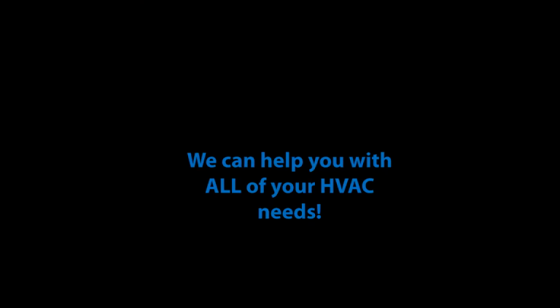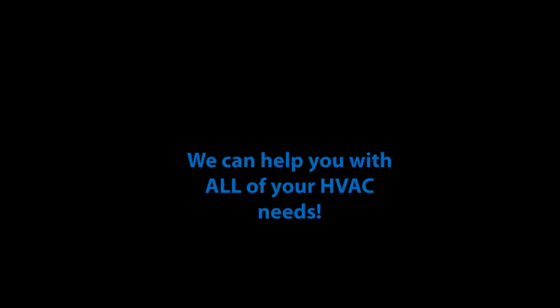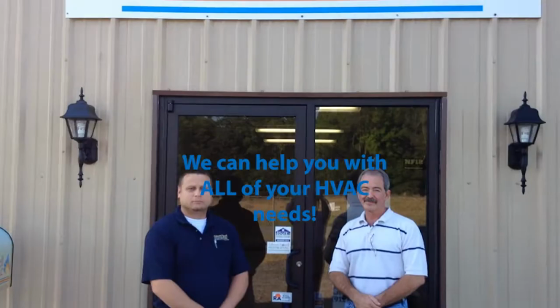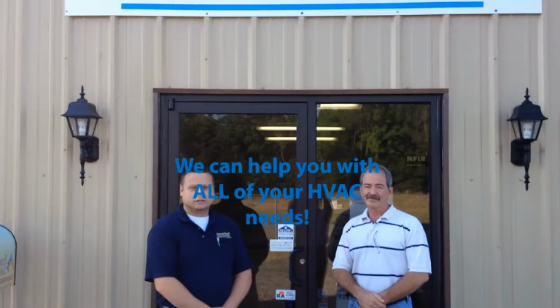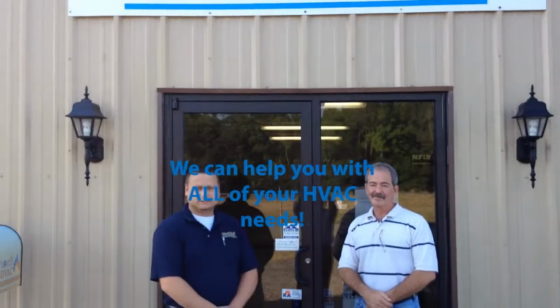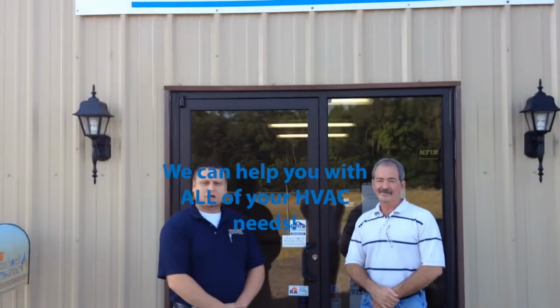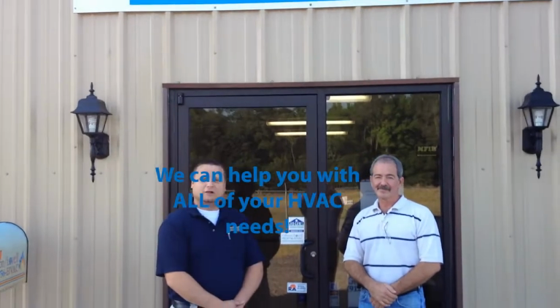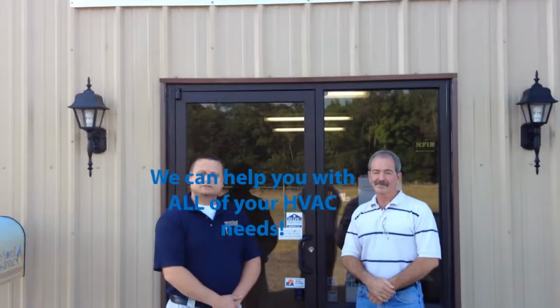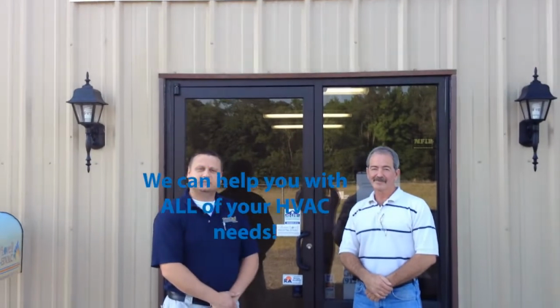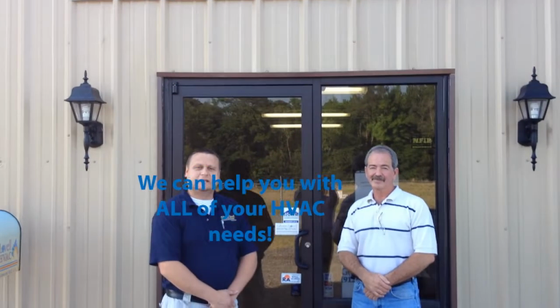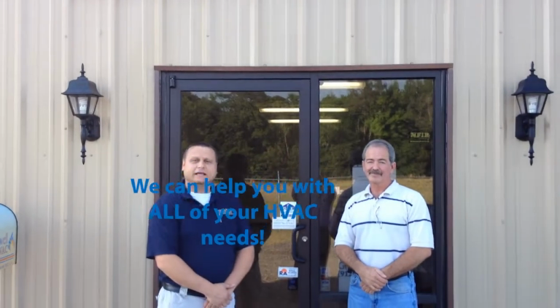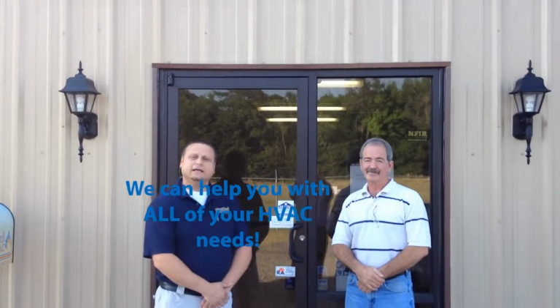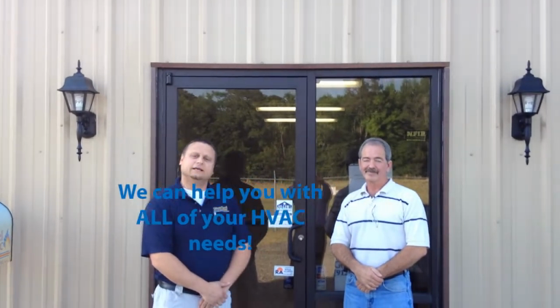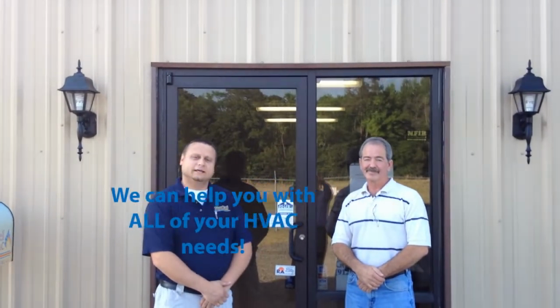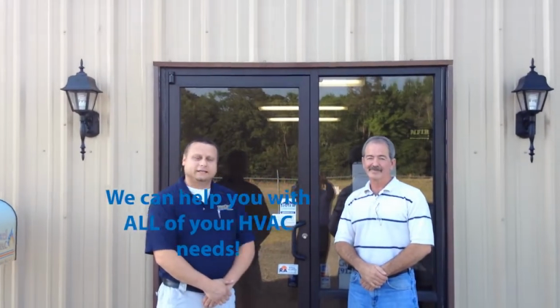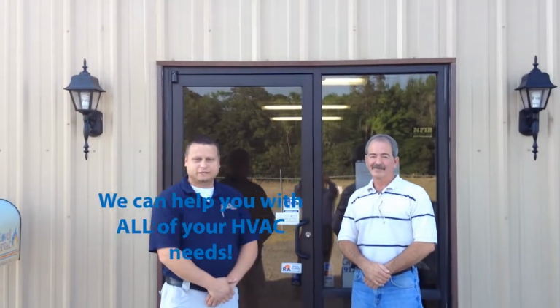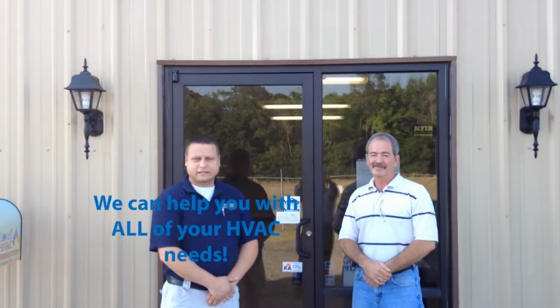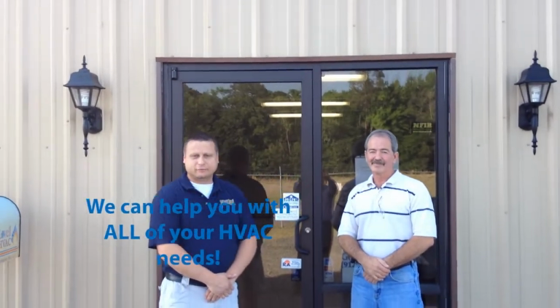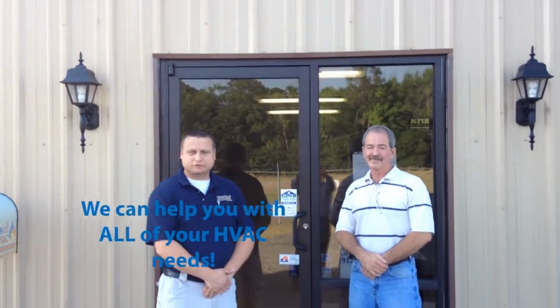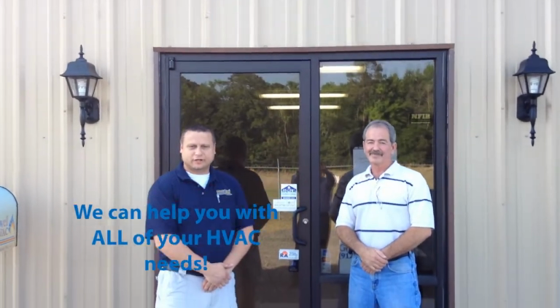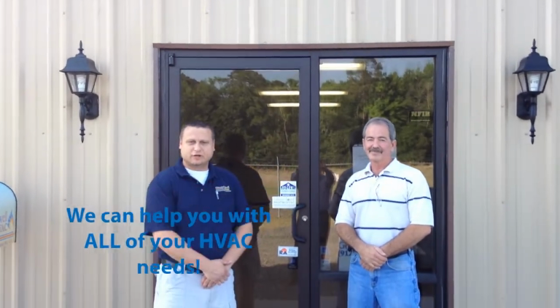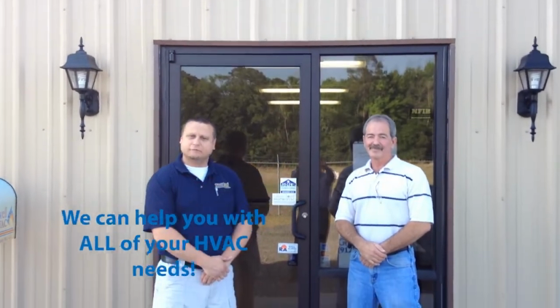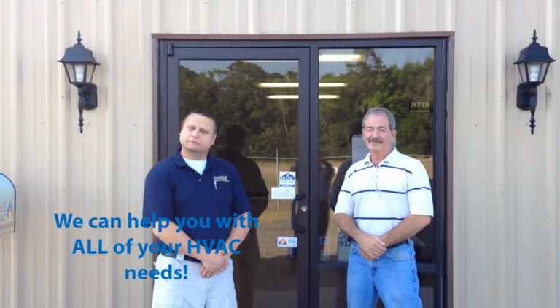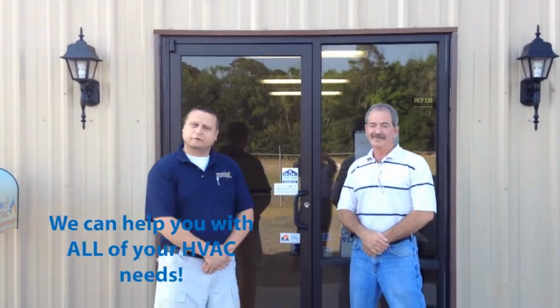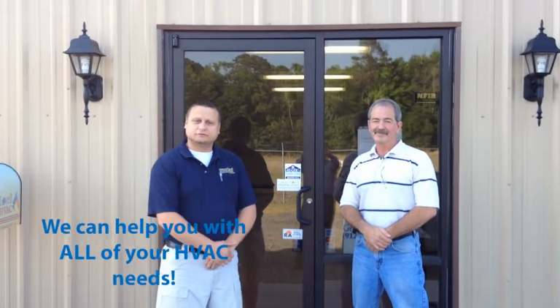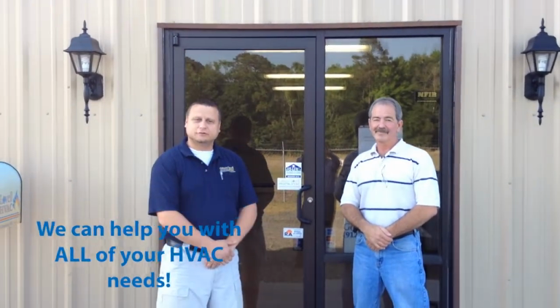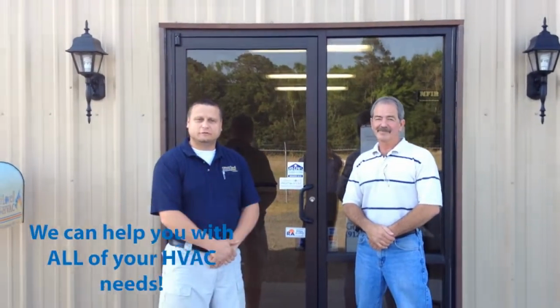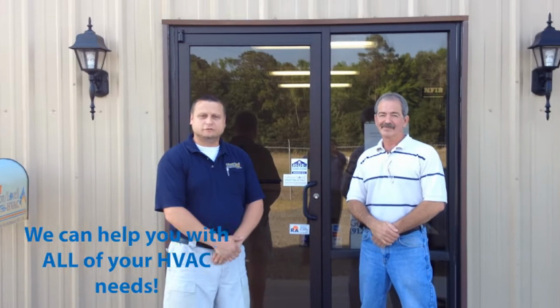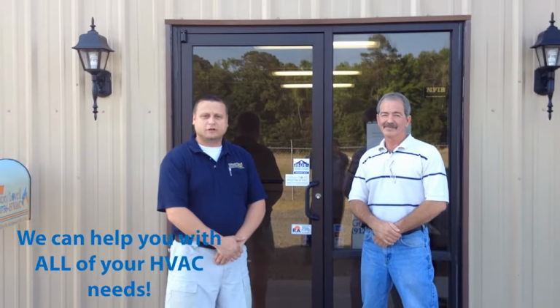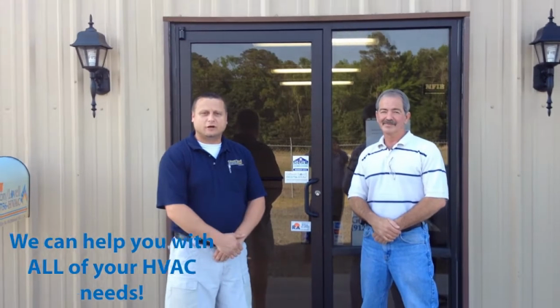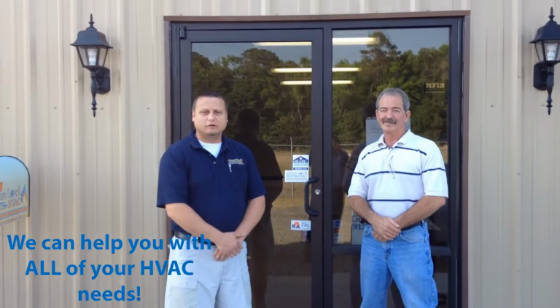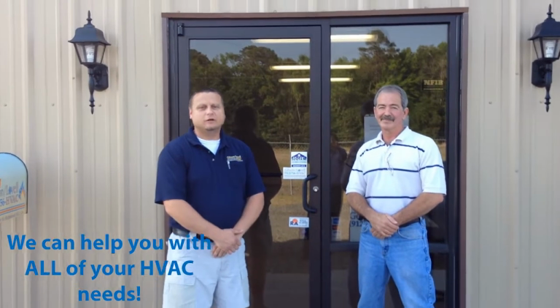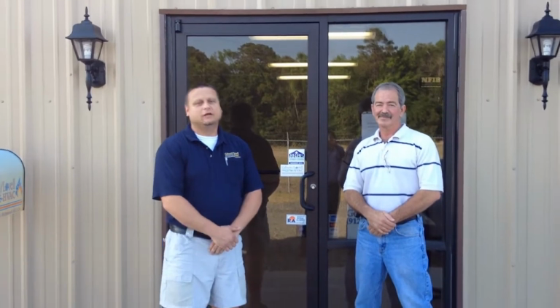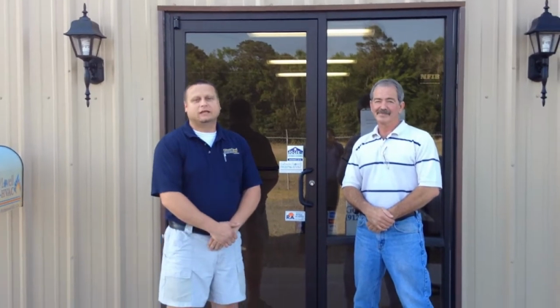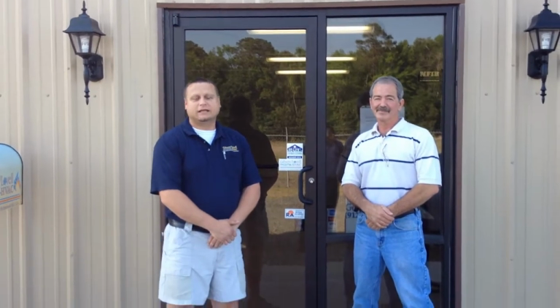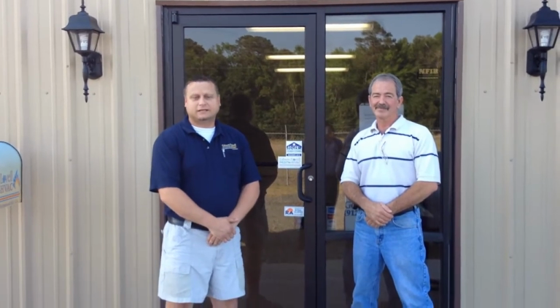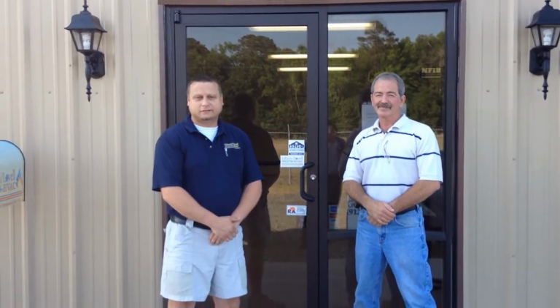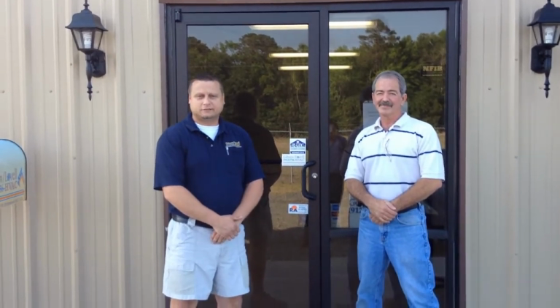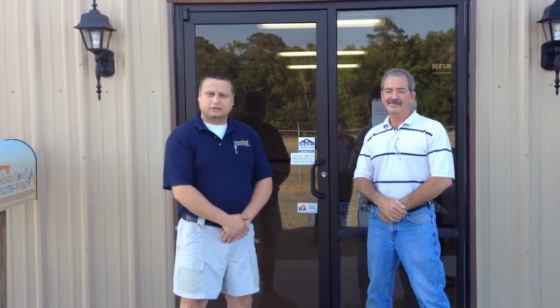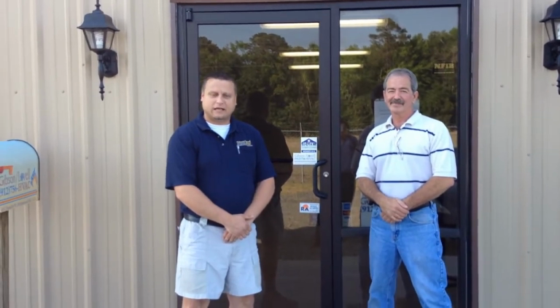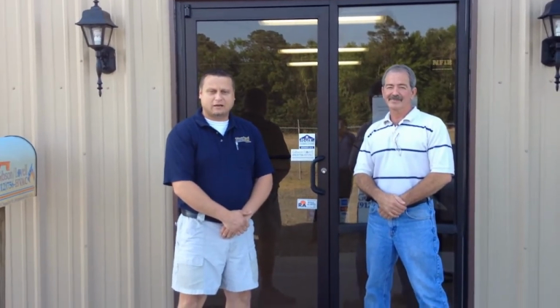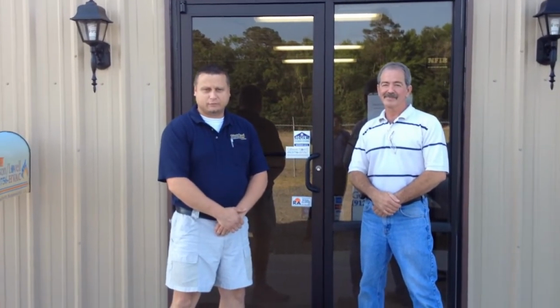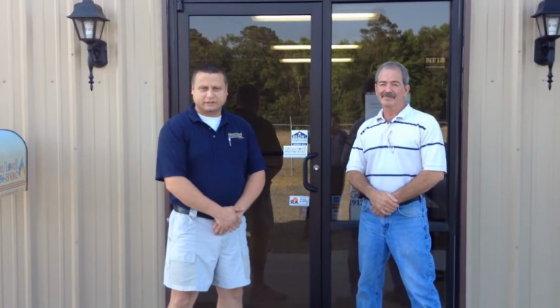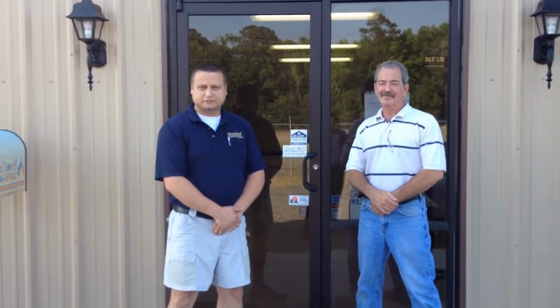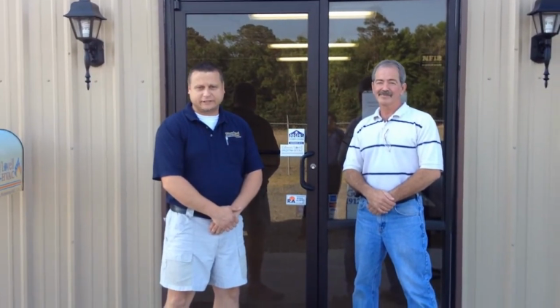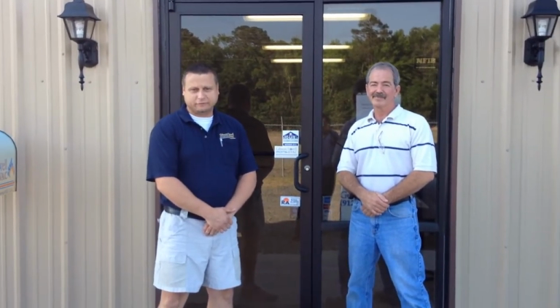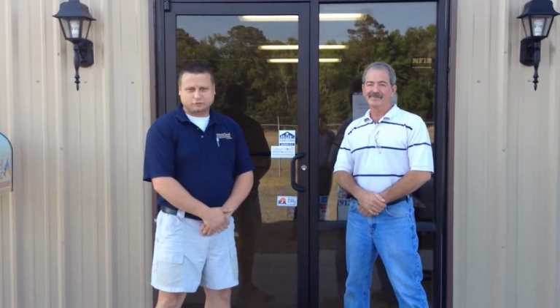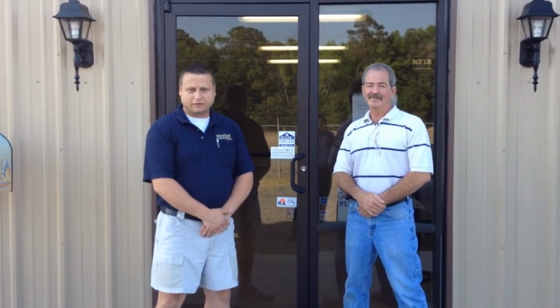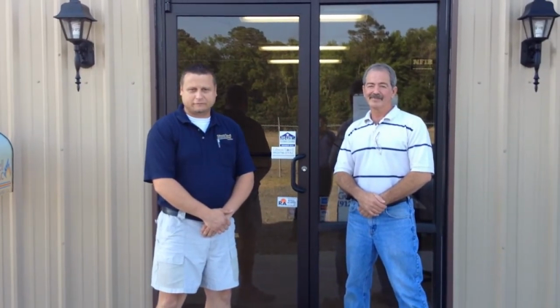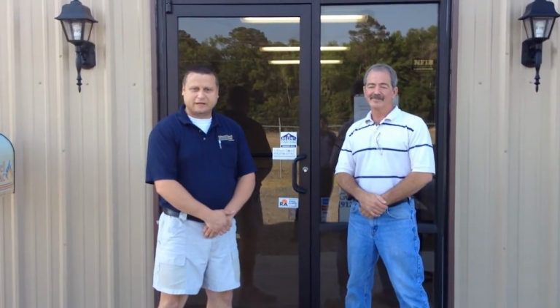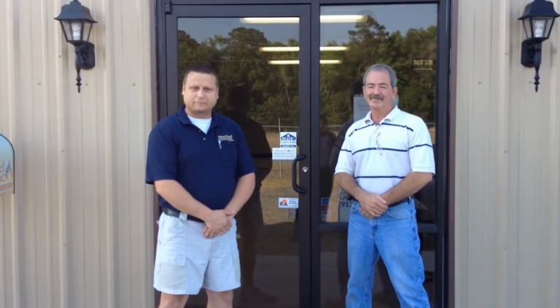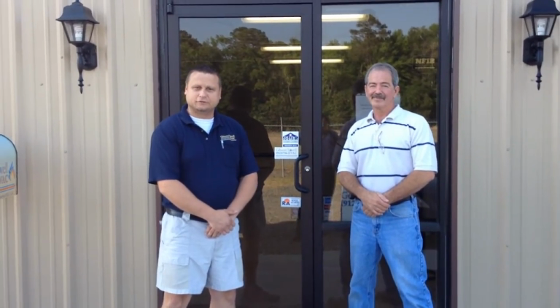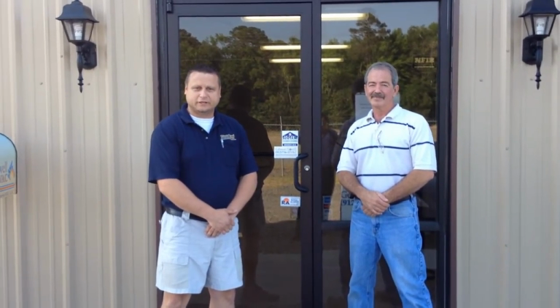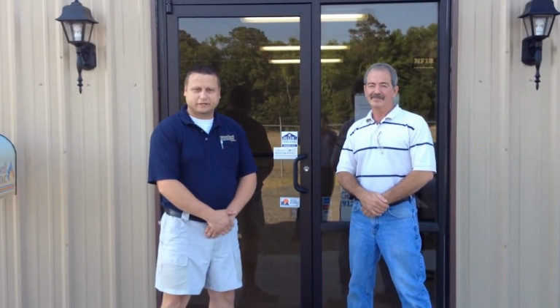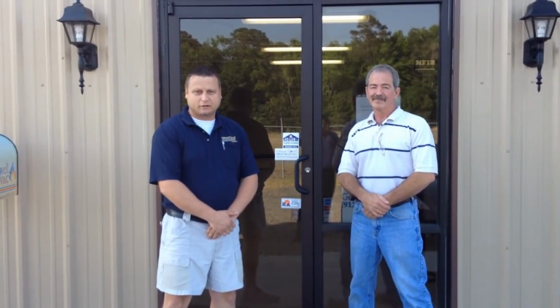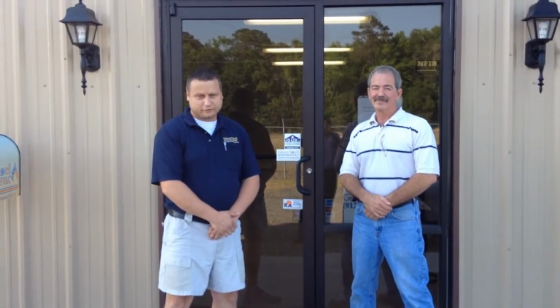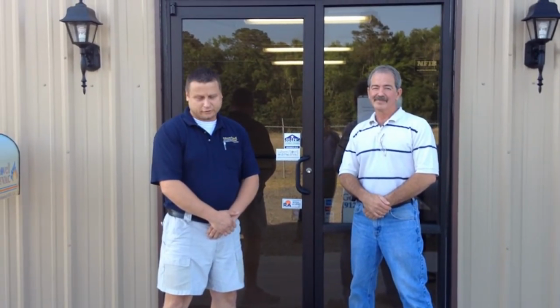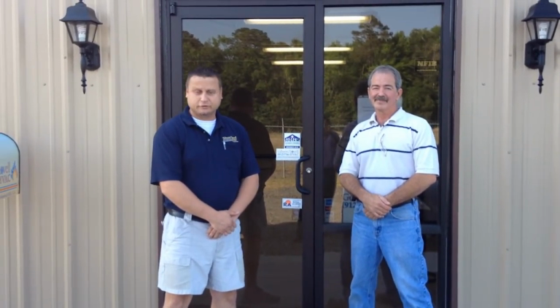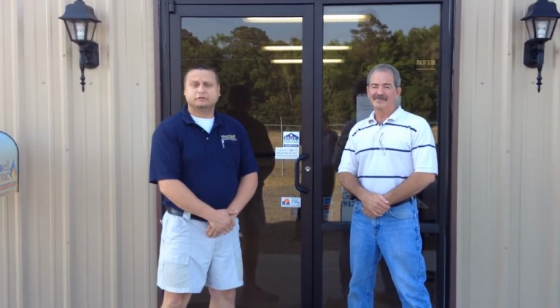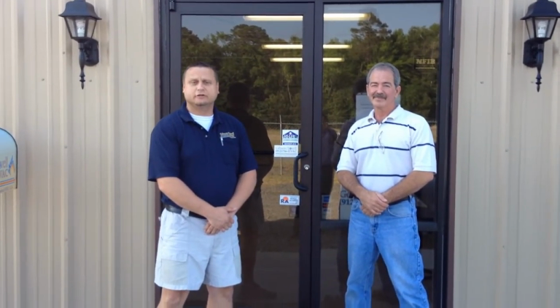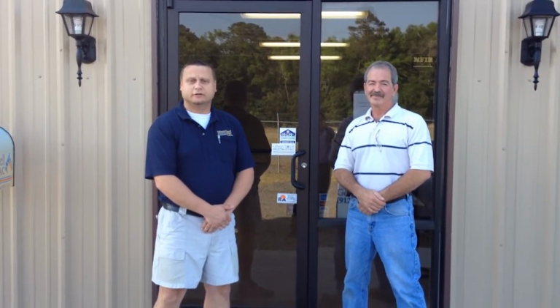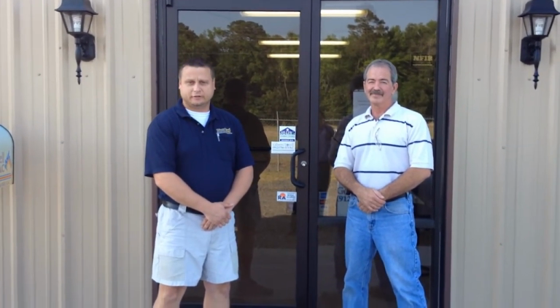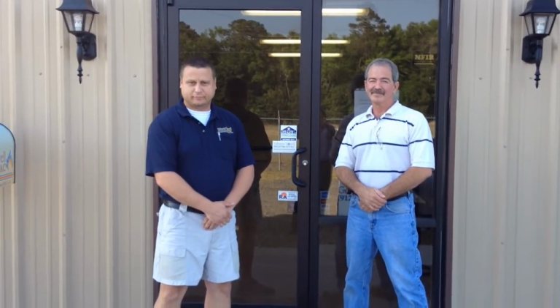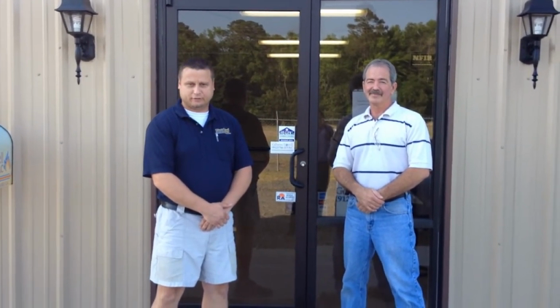Please call us today and get 10% off your first service call, and ask us how we can save you 25% on your utility bill.